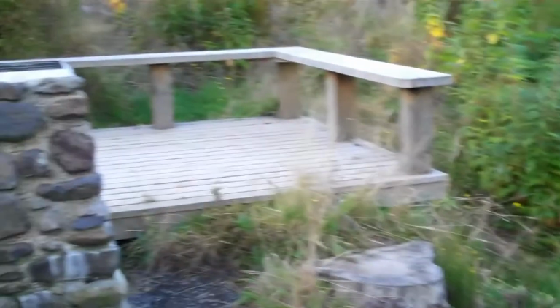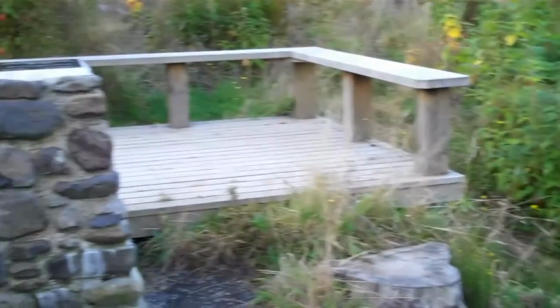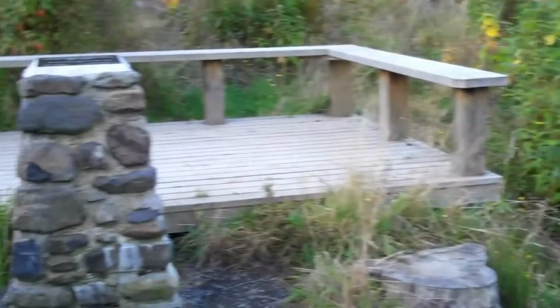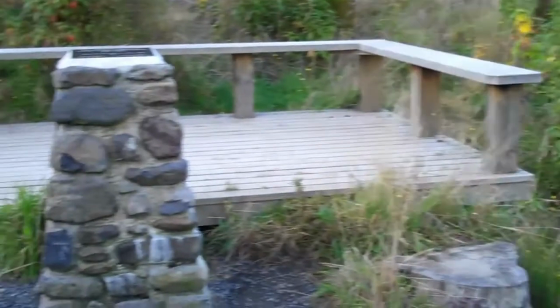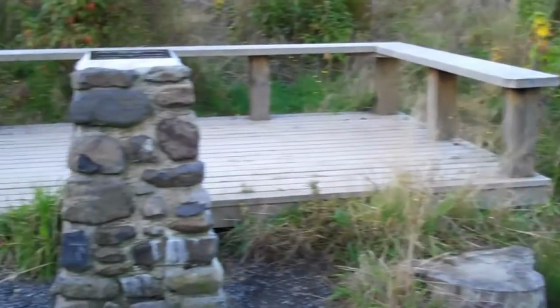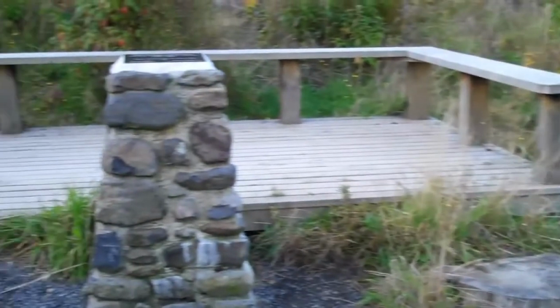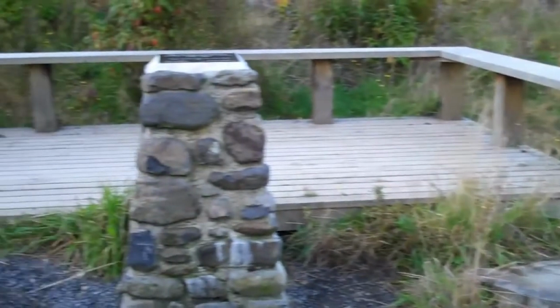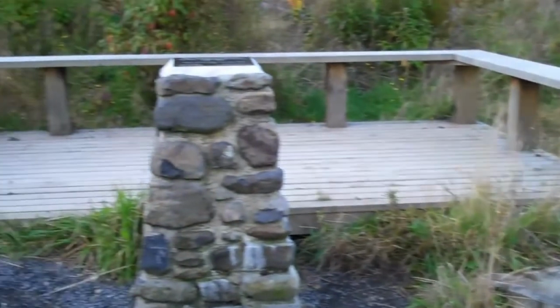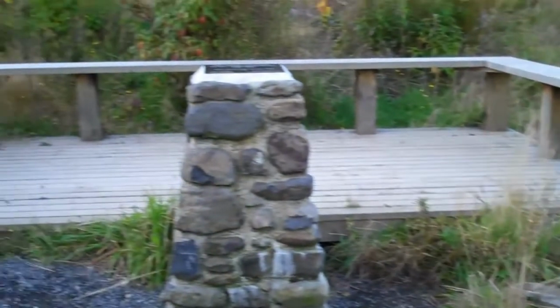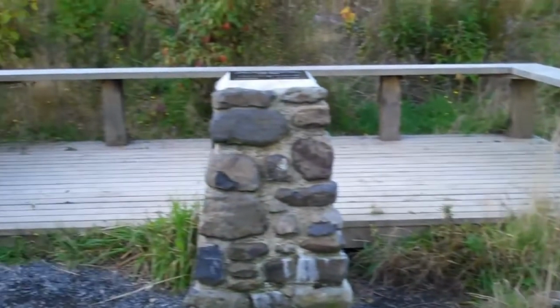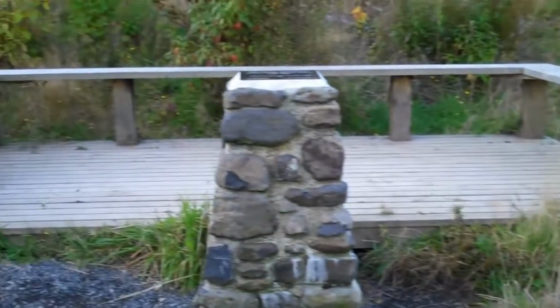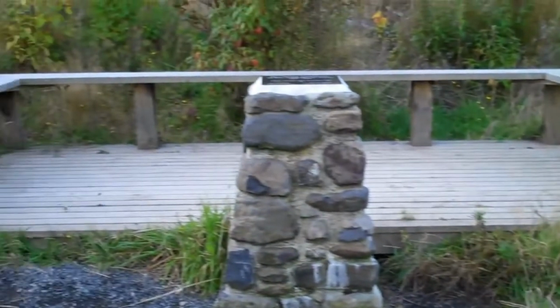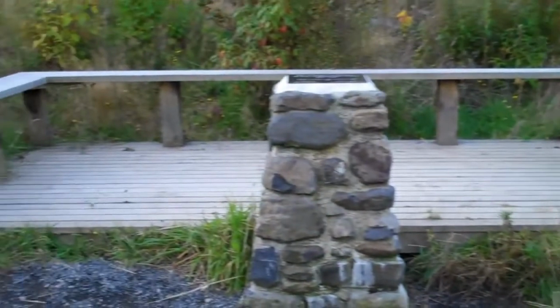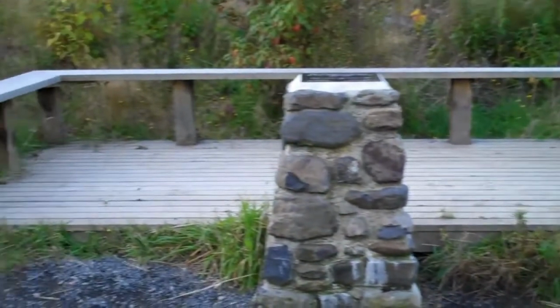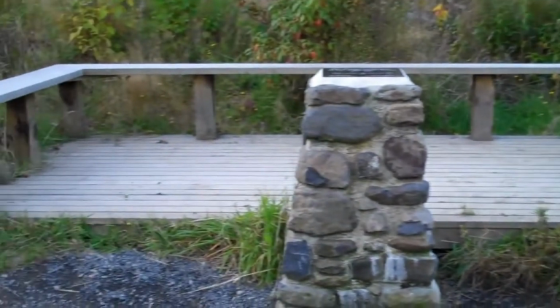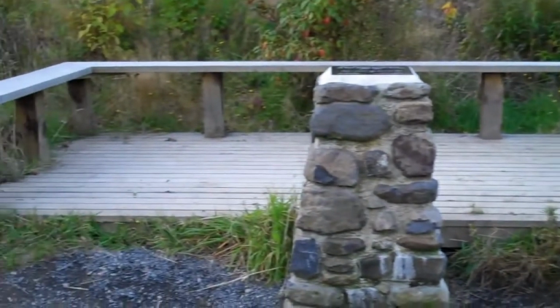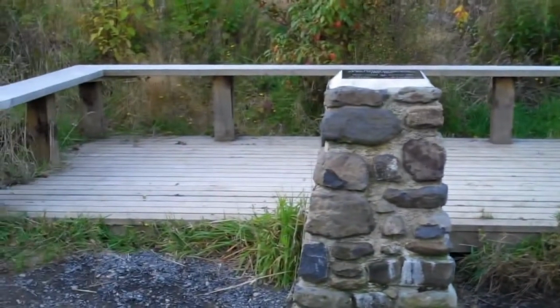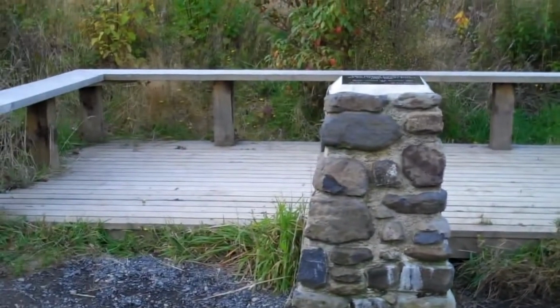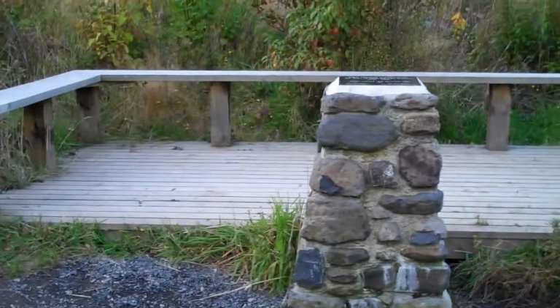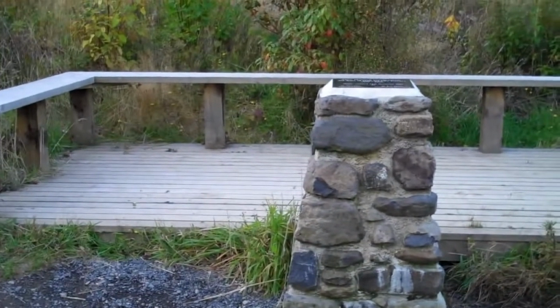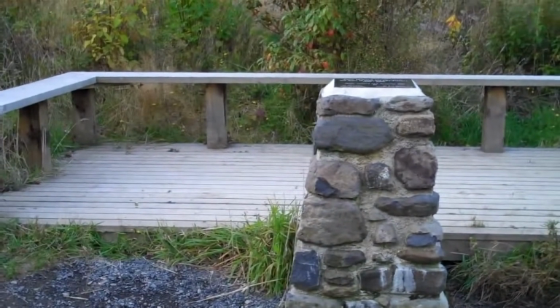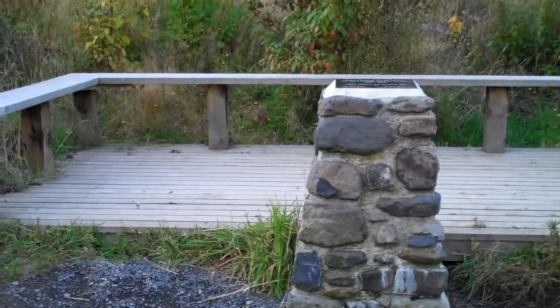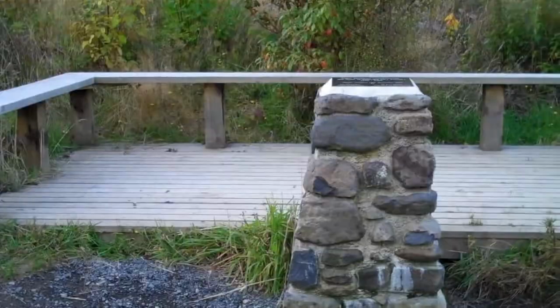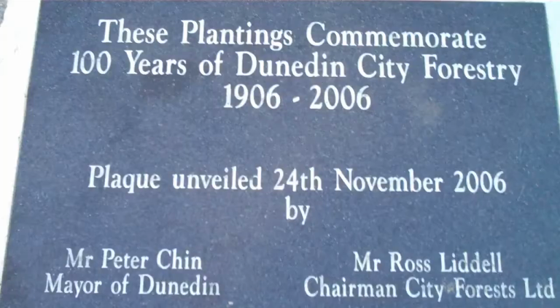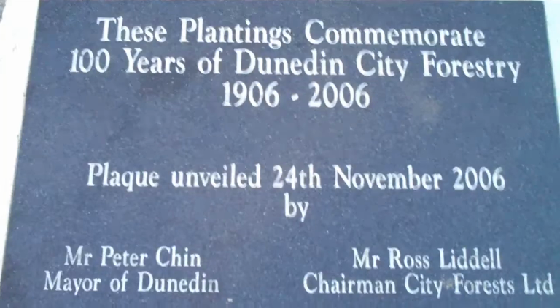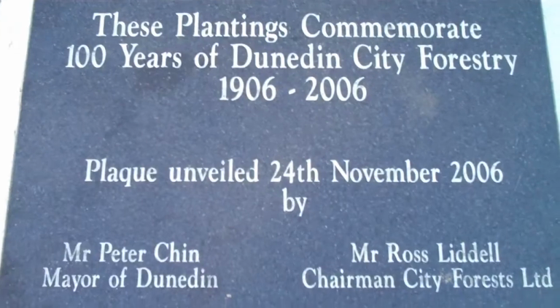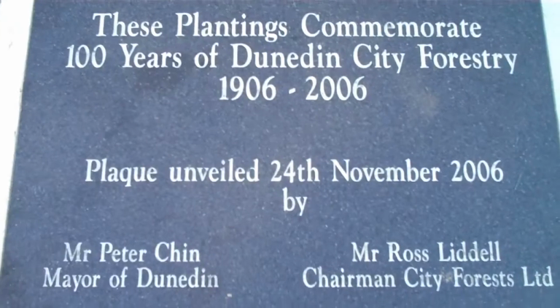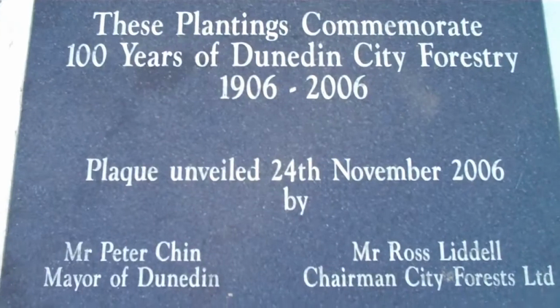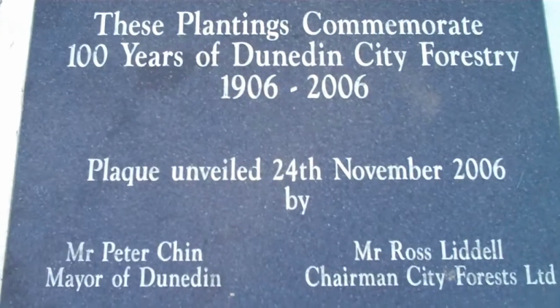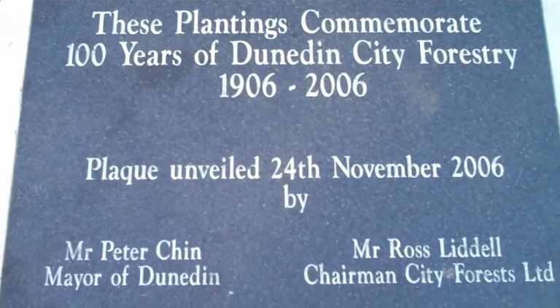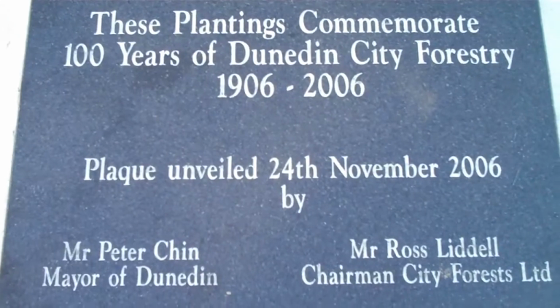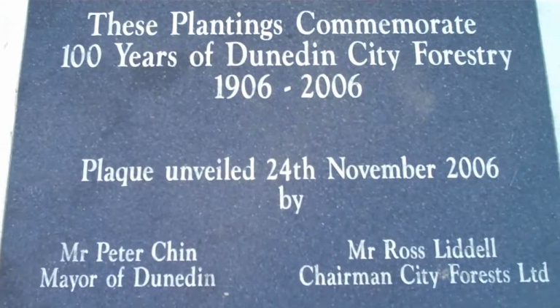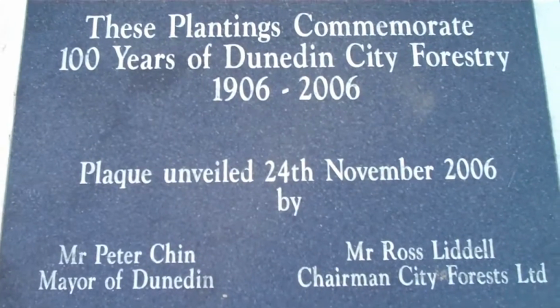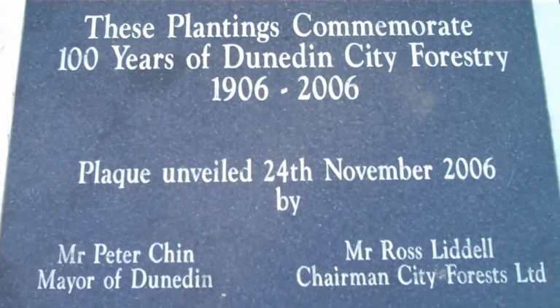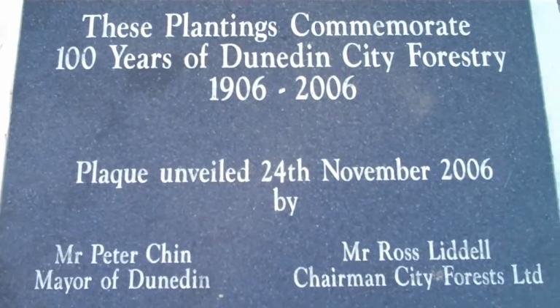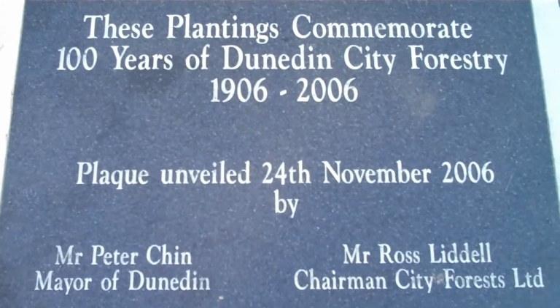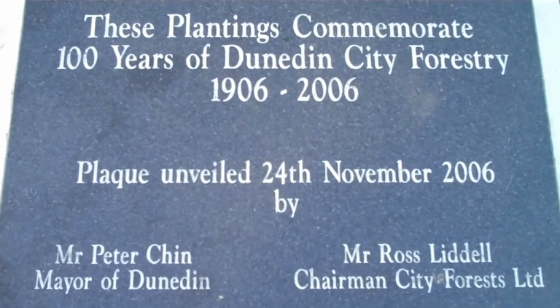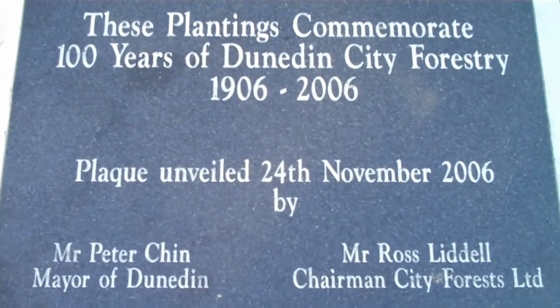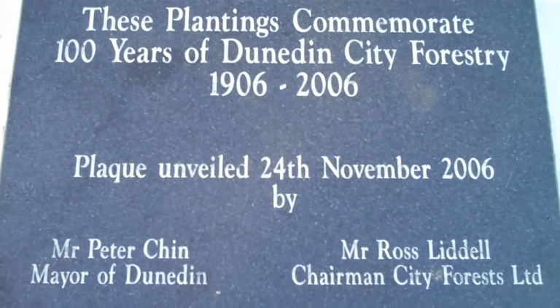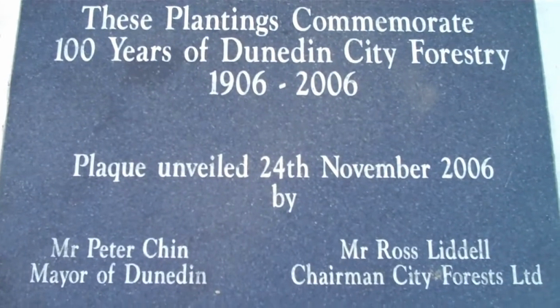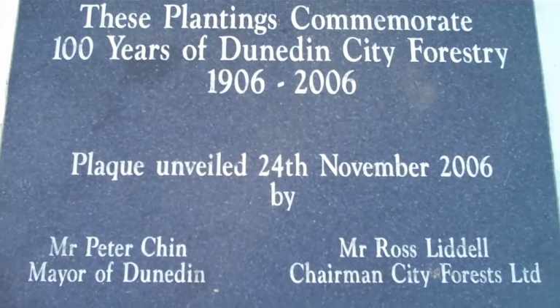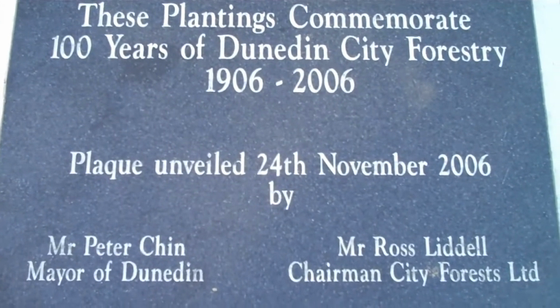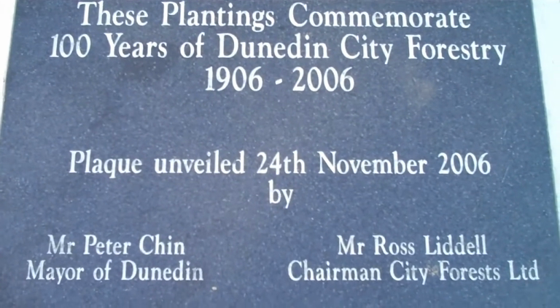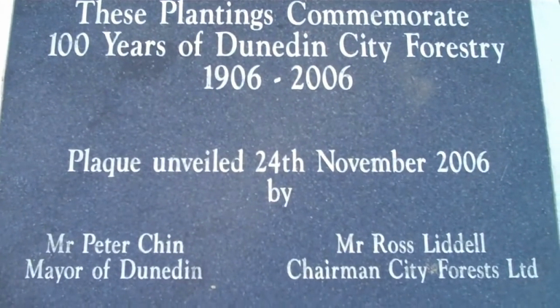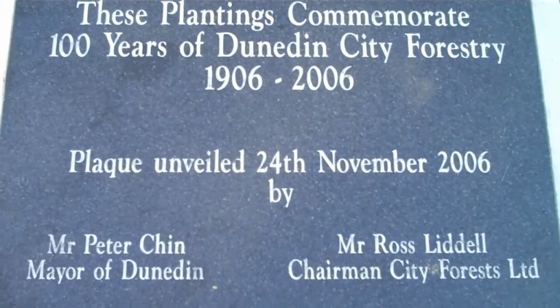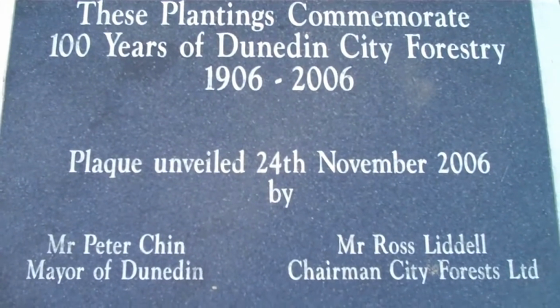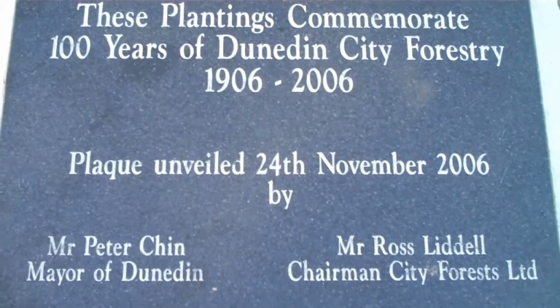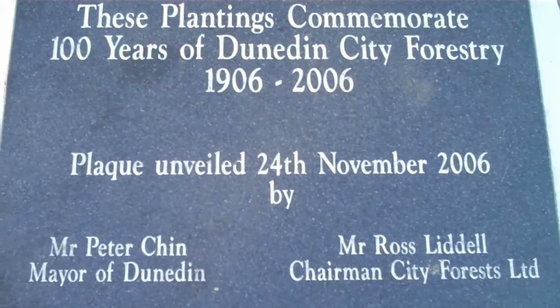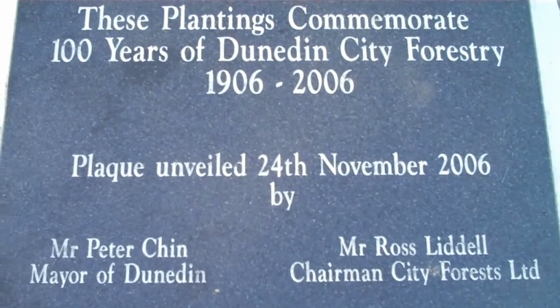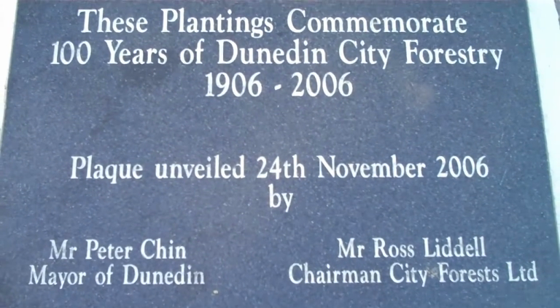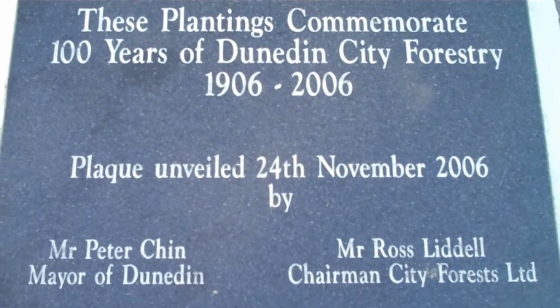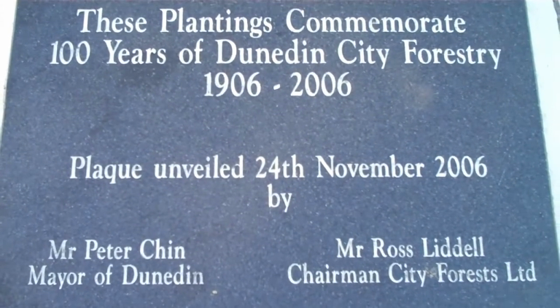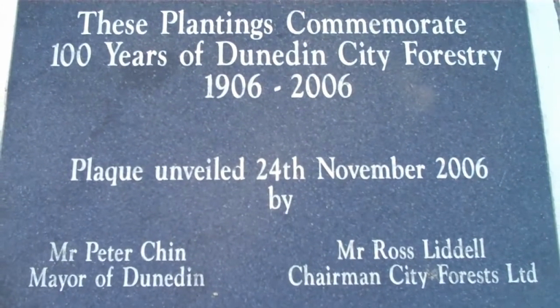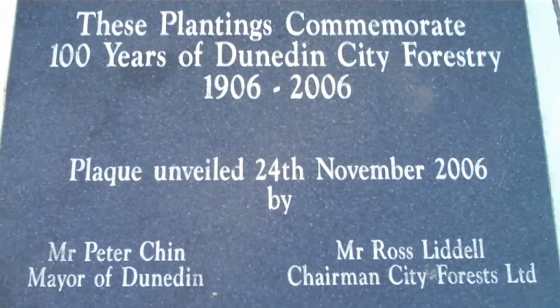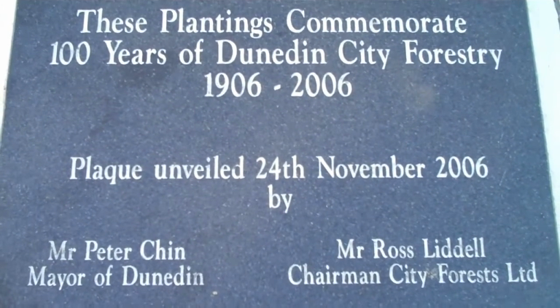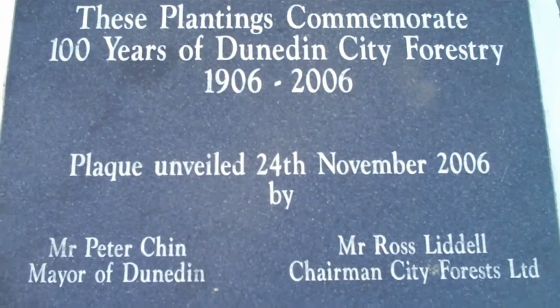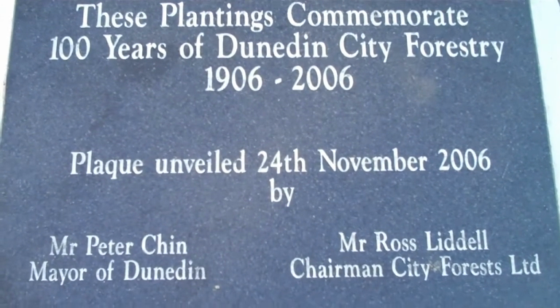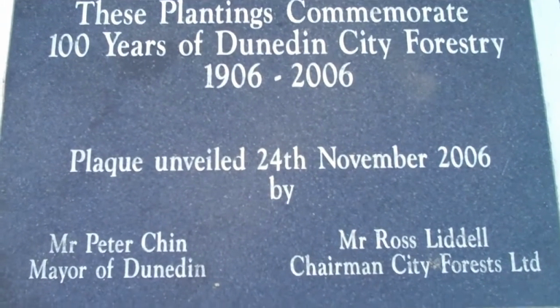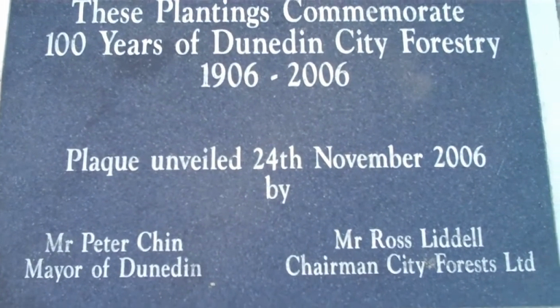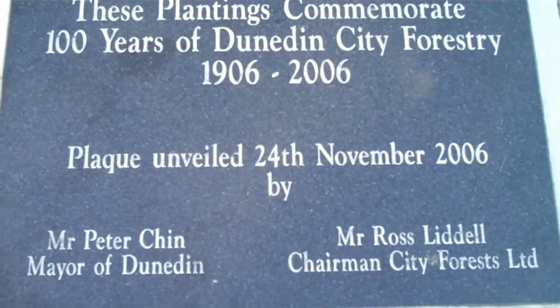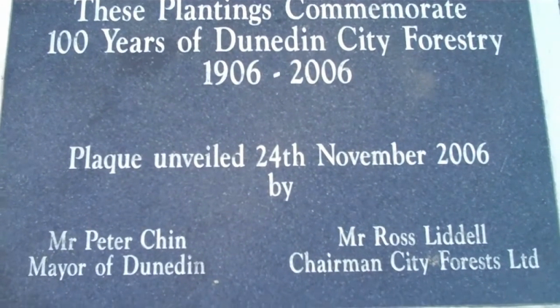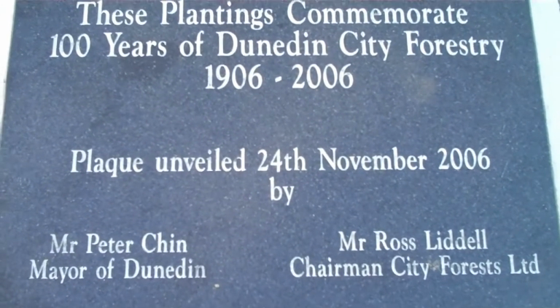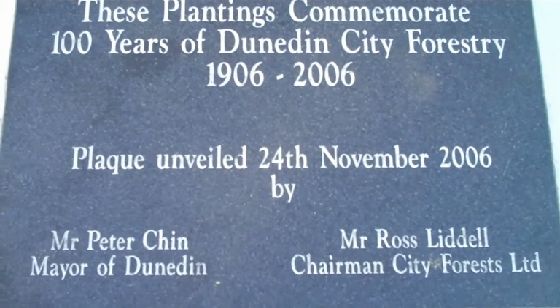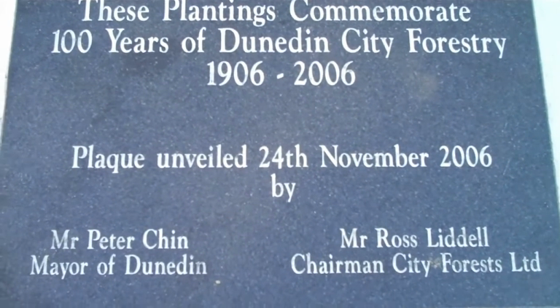About a quarter of the way along the track, you'll find this interesting monument commemorating 100 years of Dunedin City Forestry.